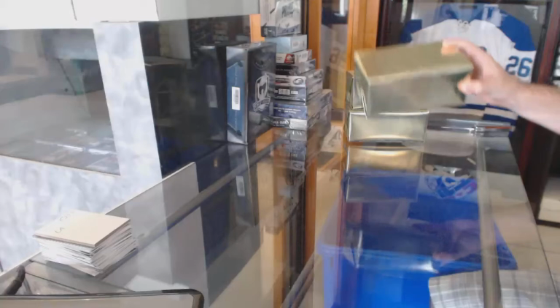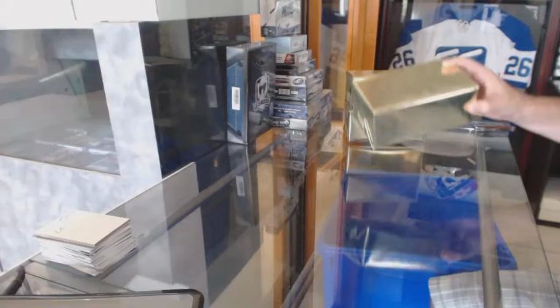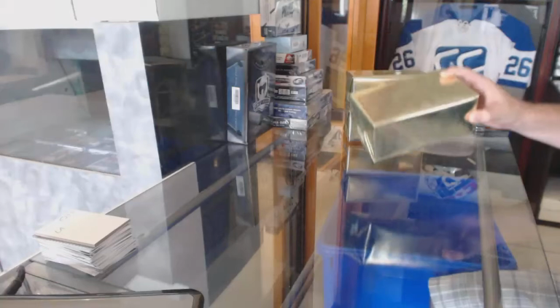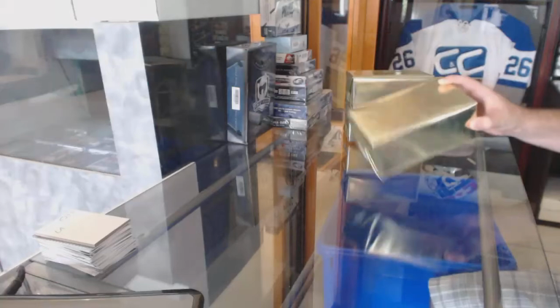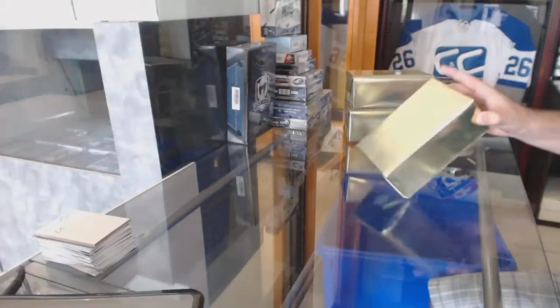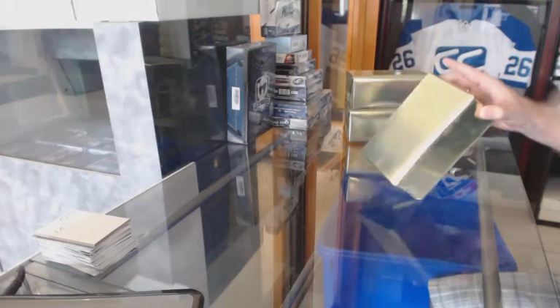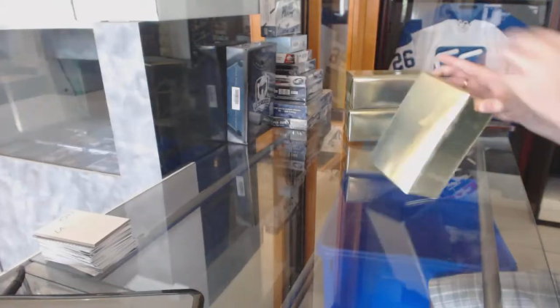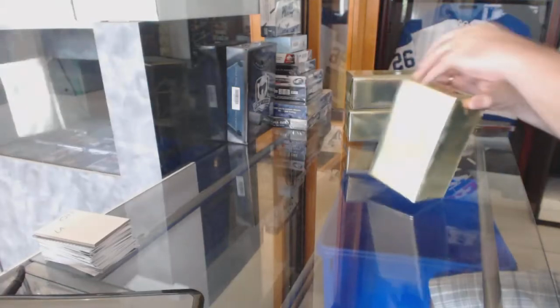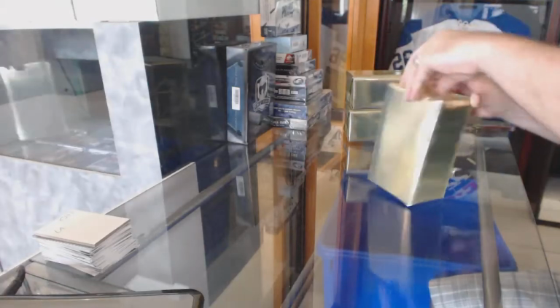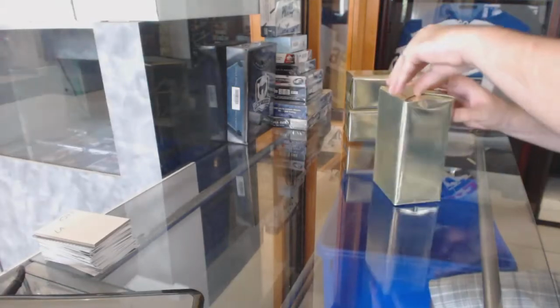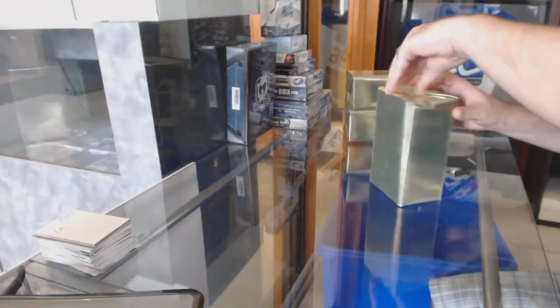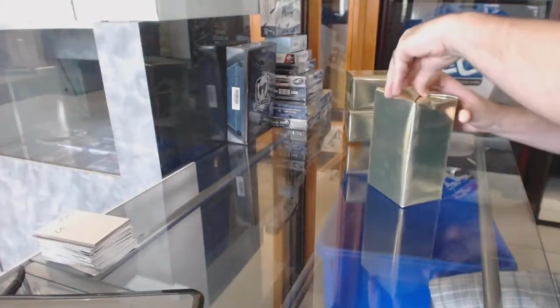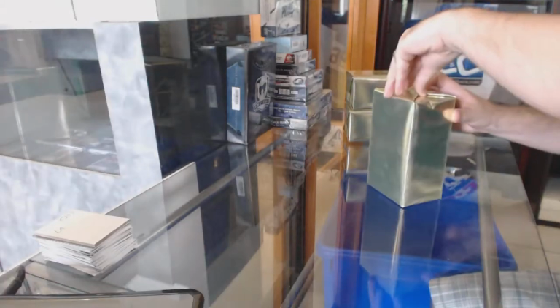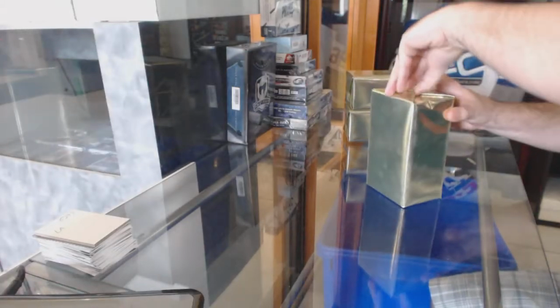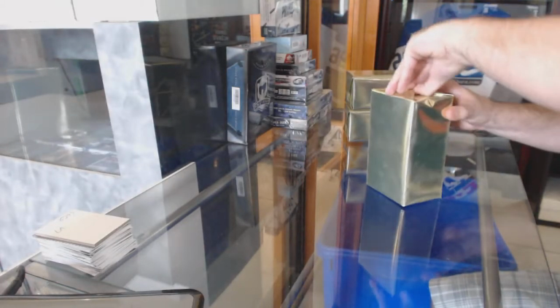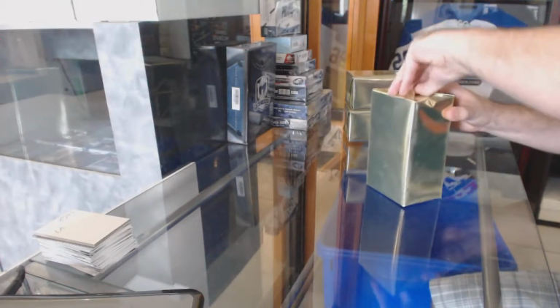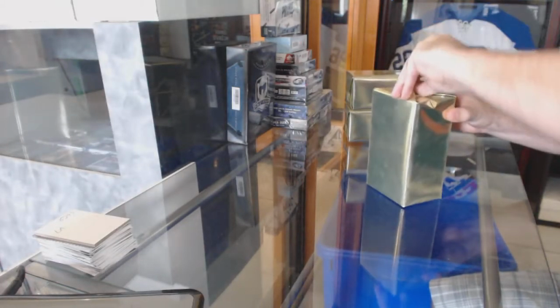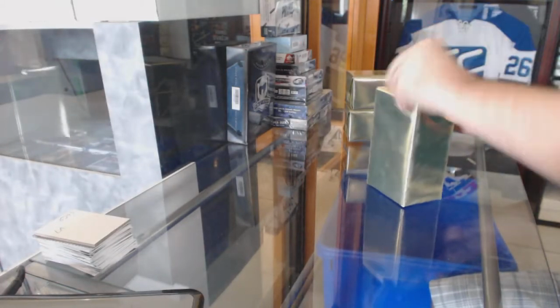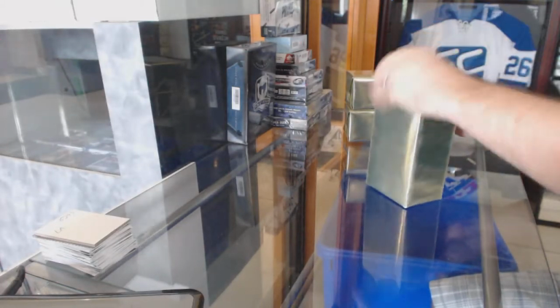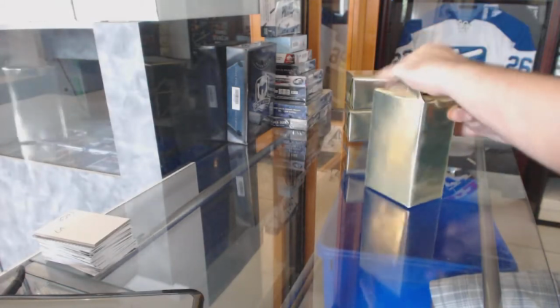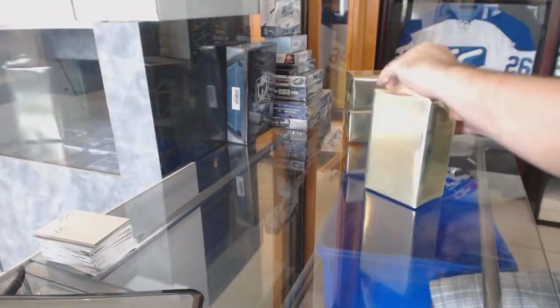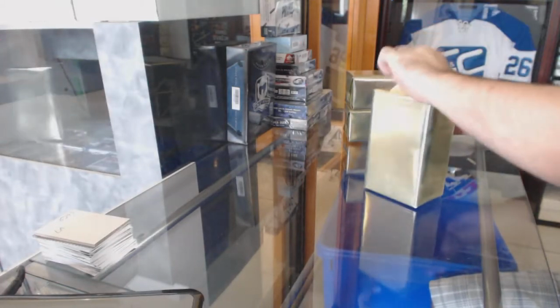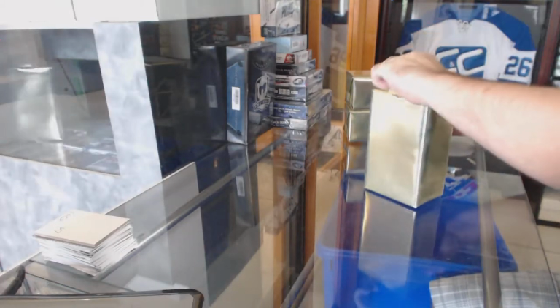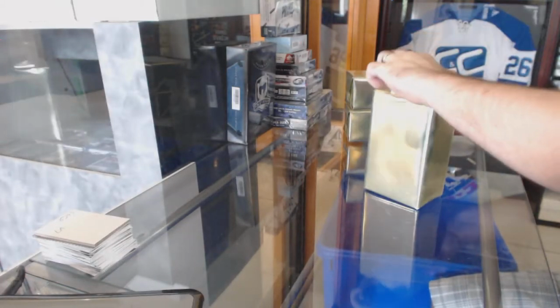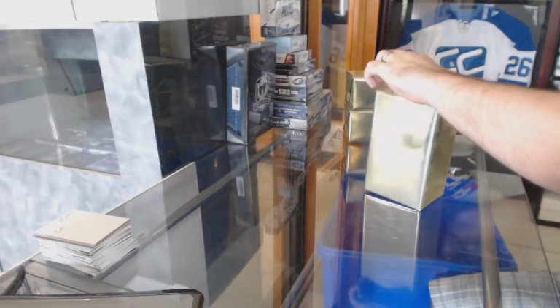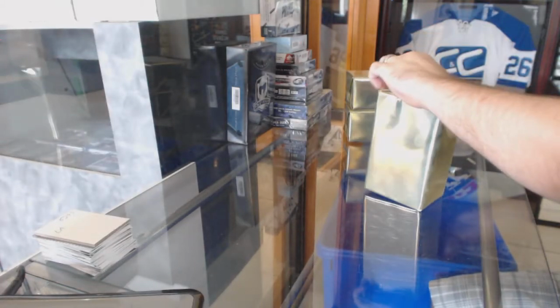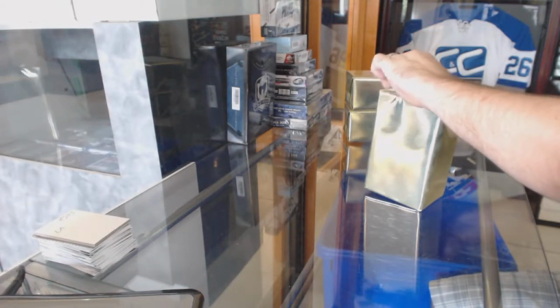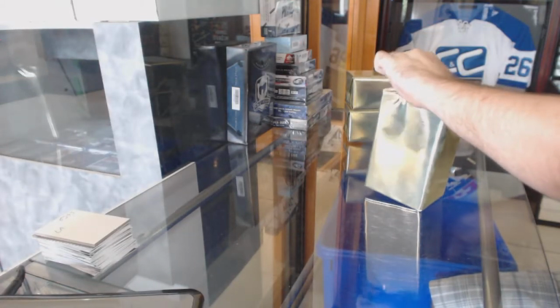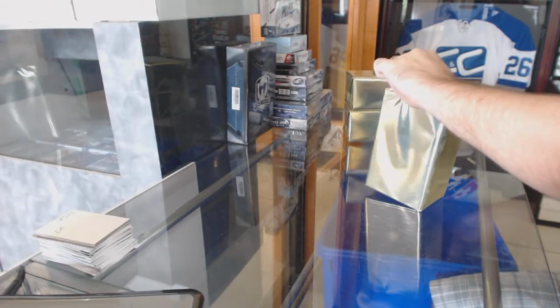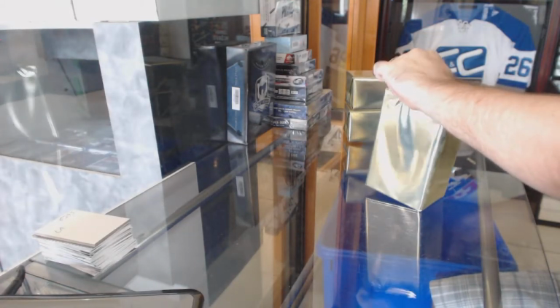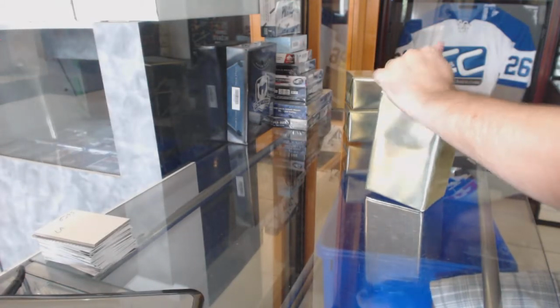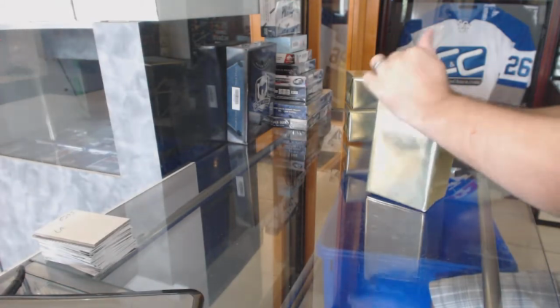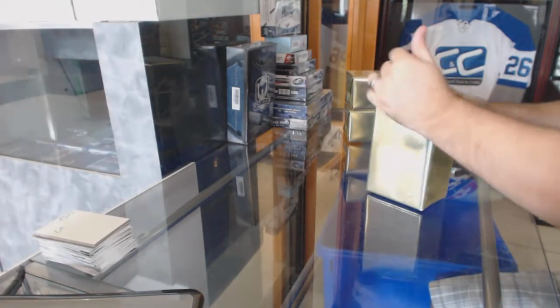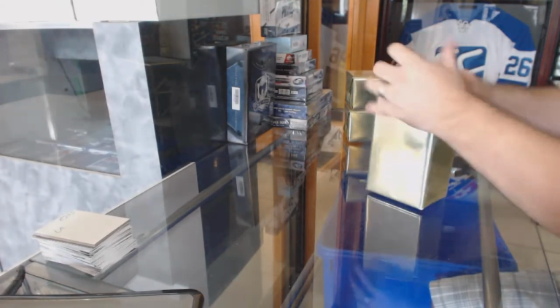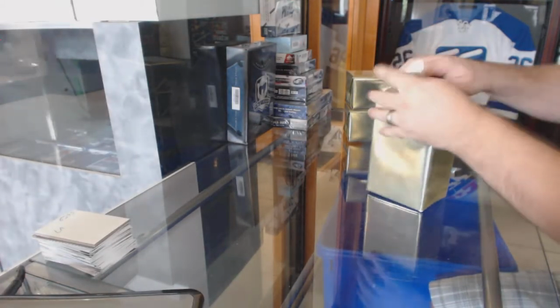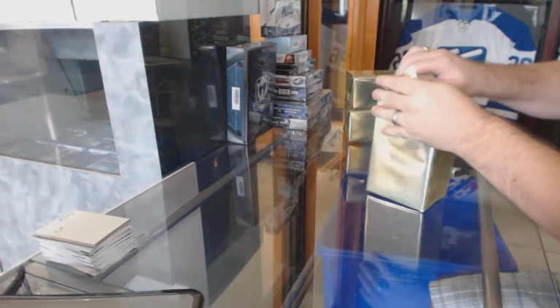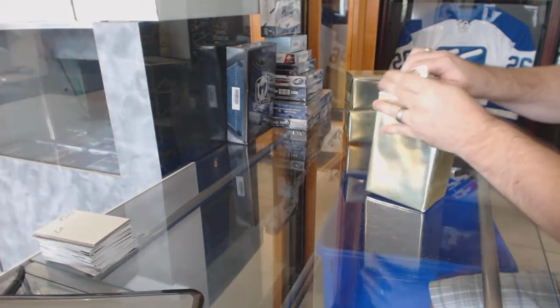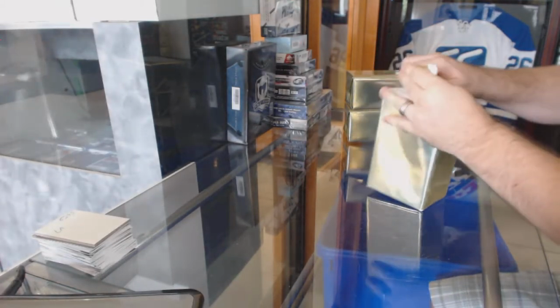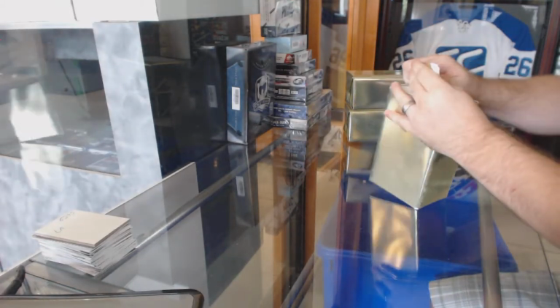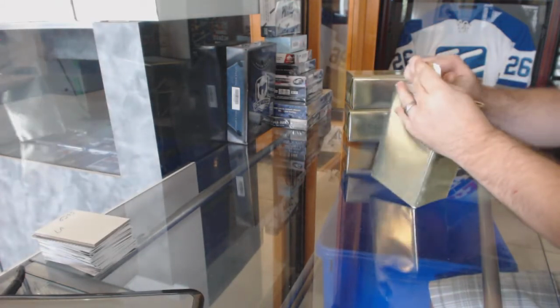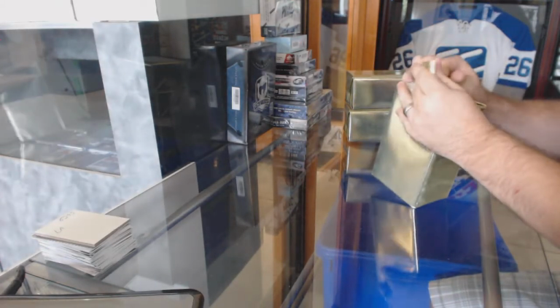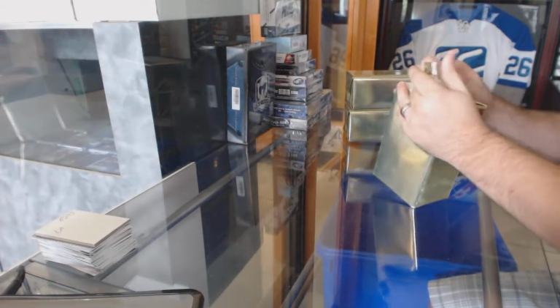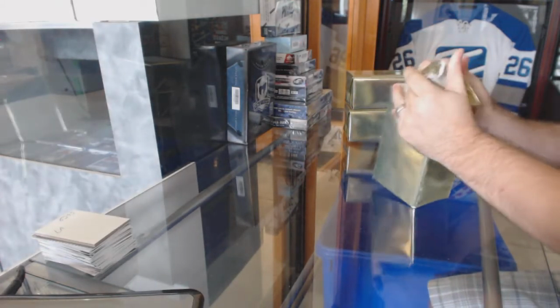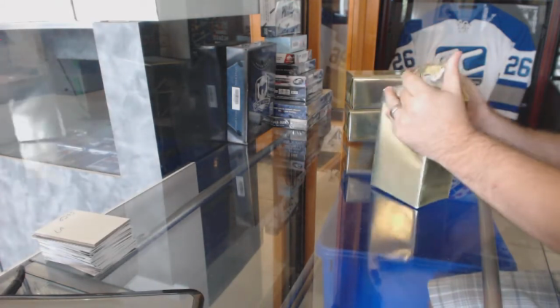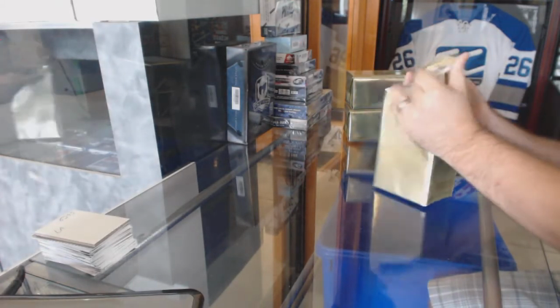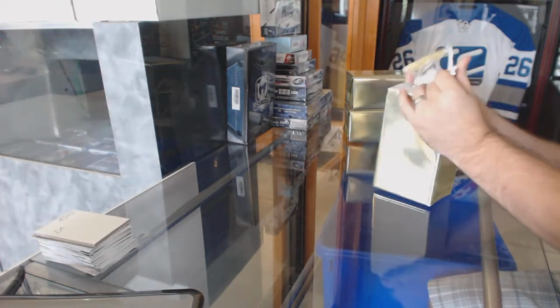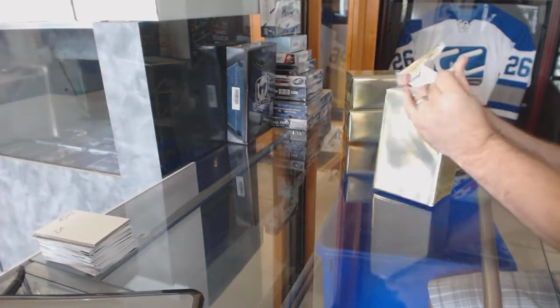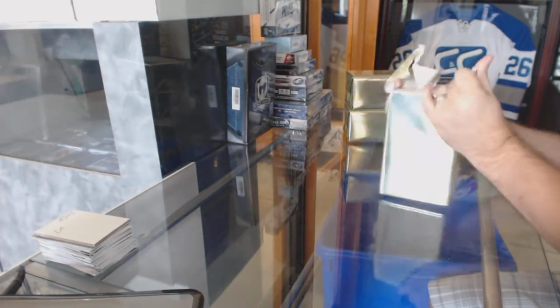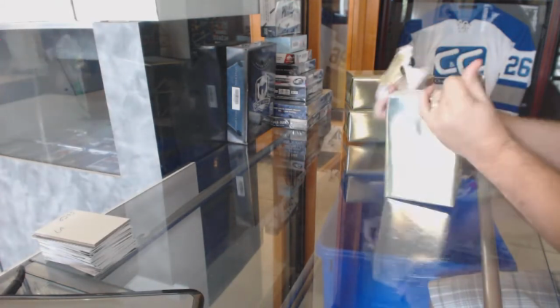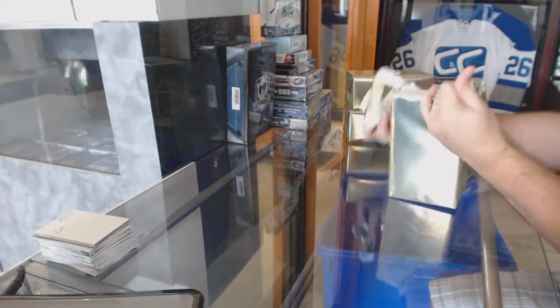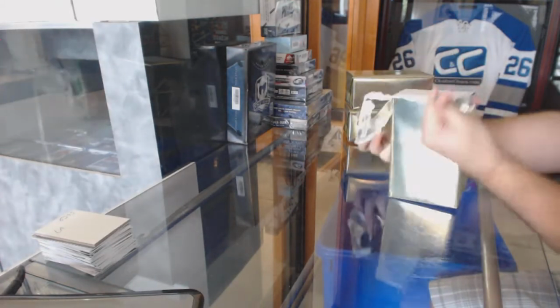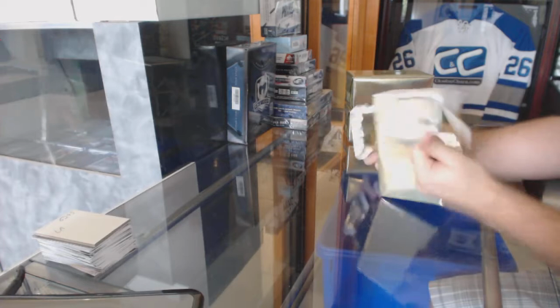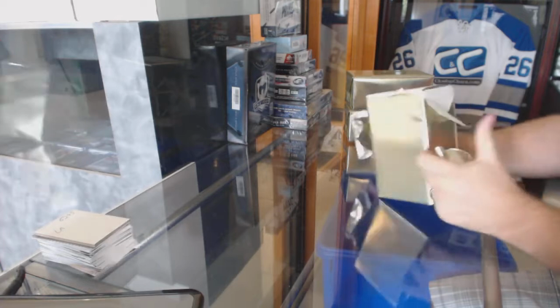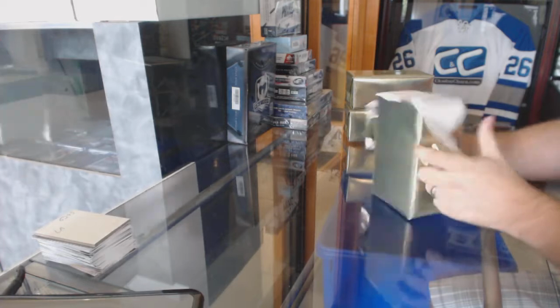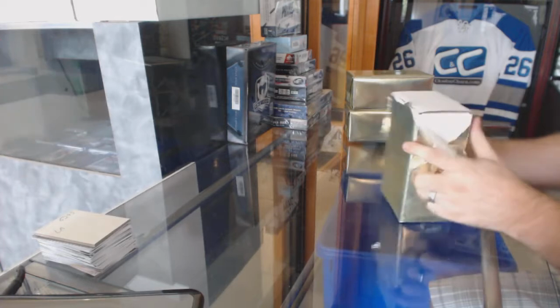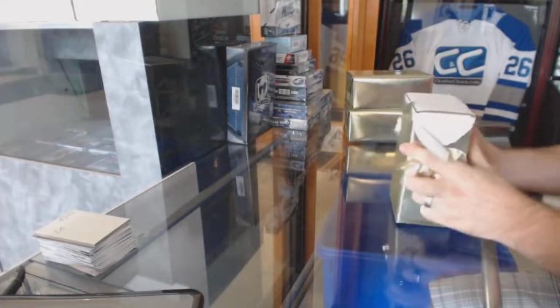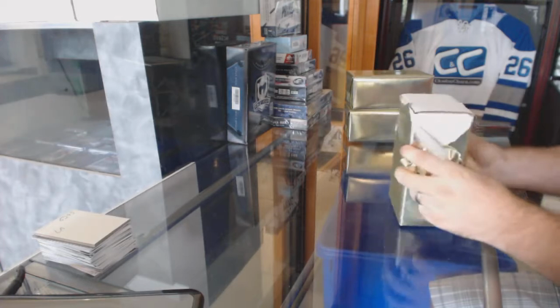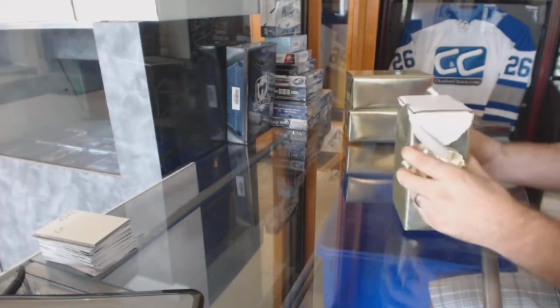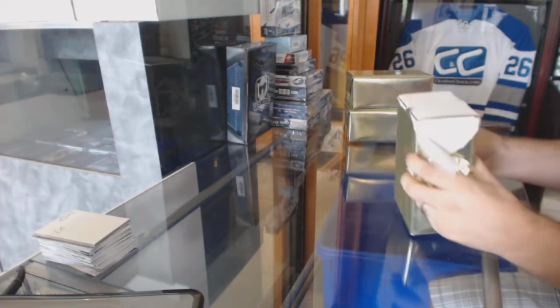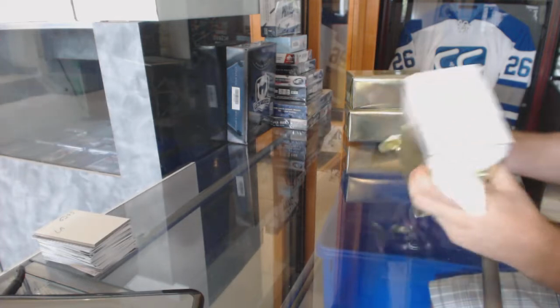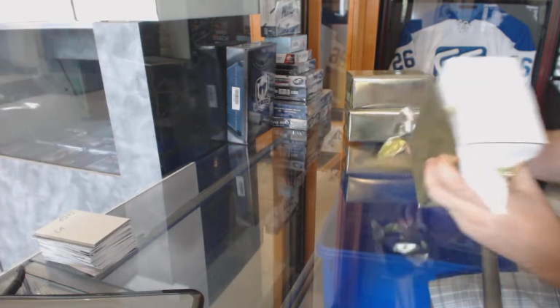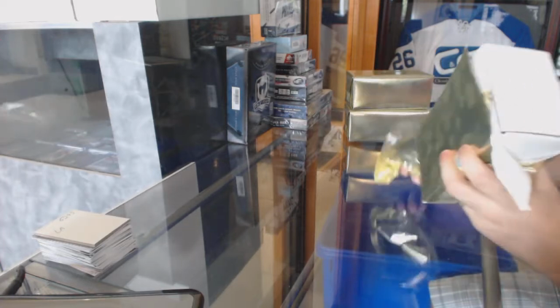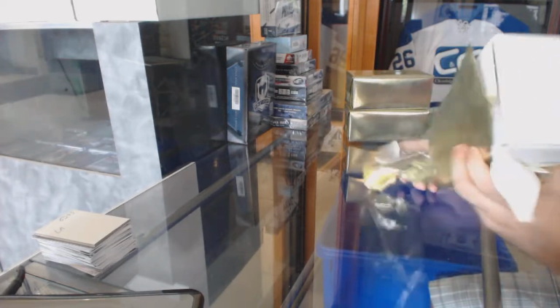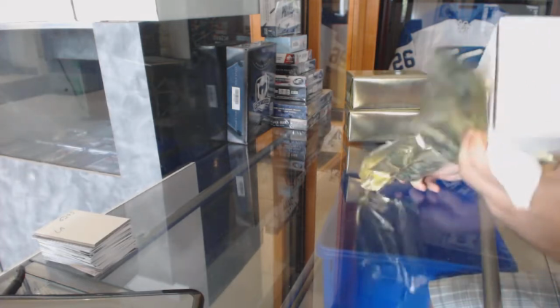Here we go, starting off C&C Break number 6293. We have the three mystery boxes.